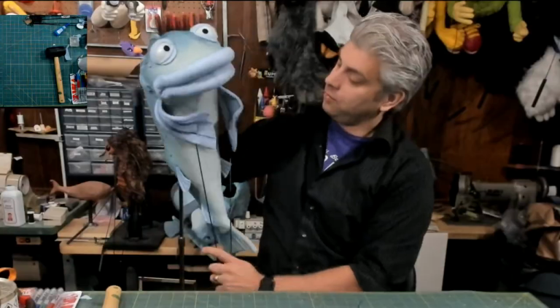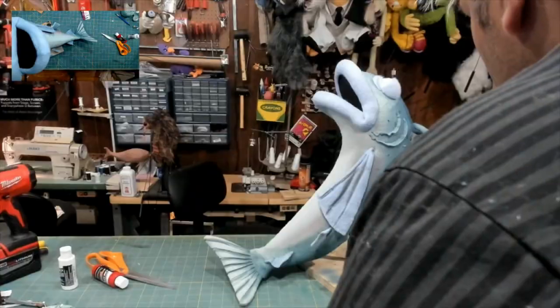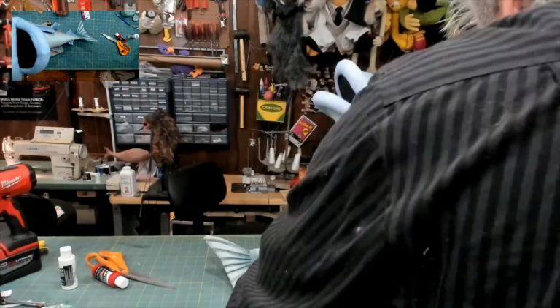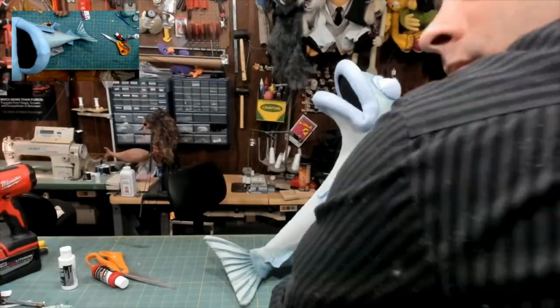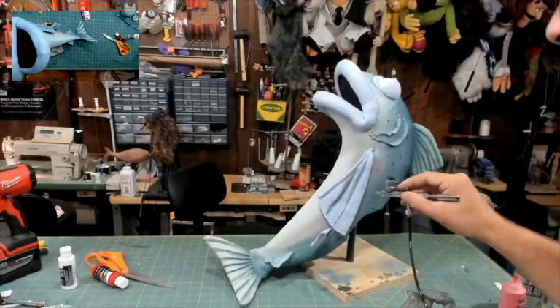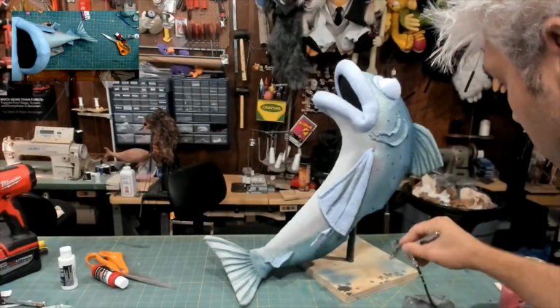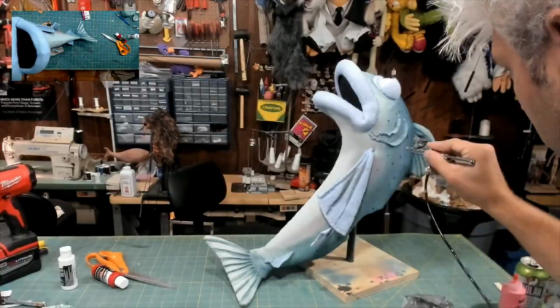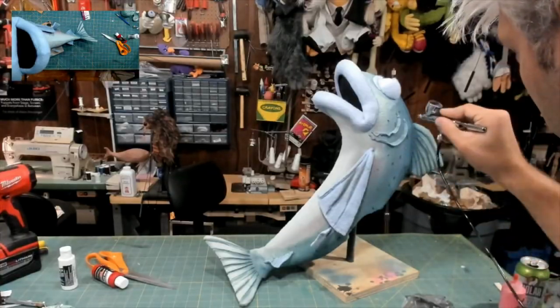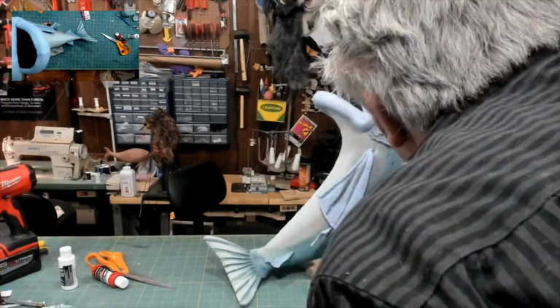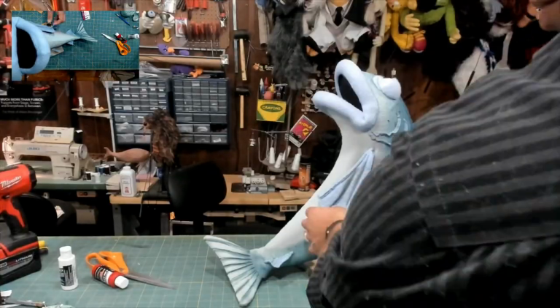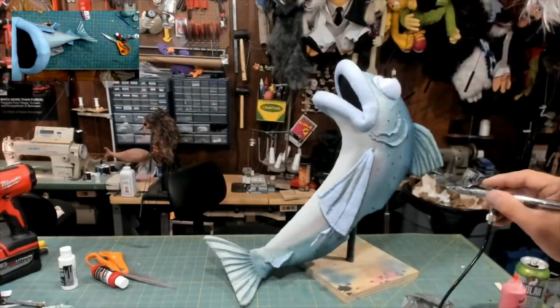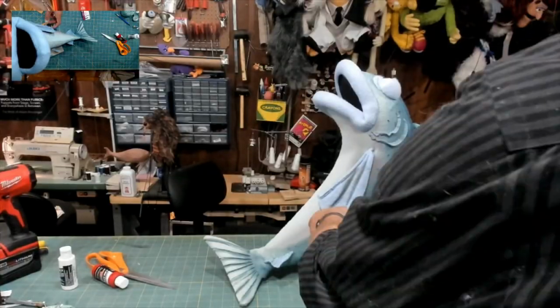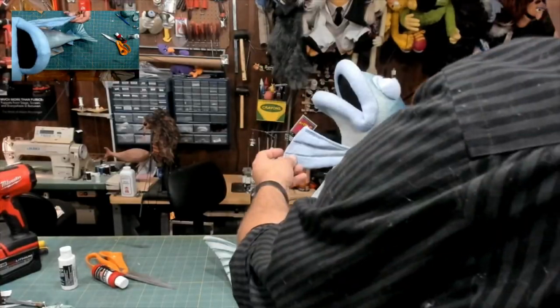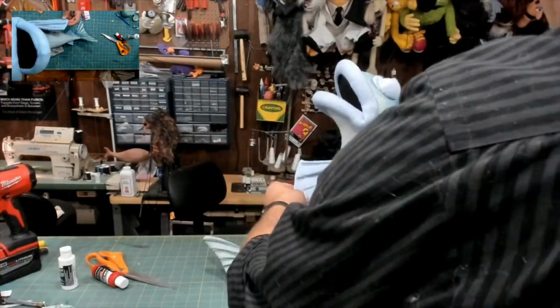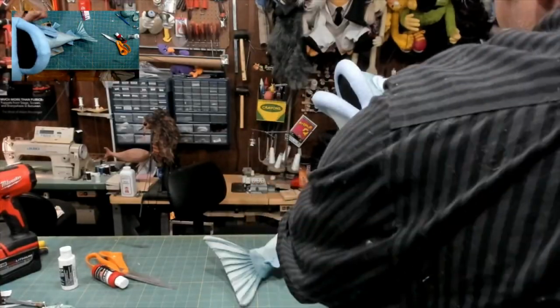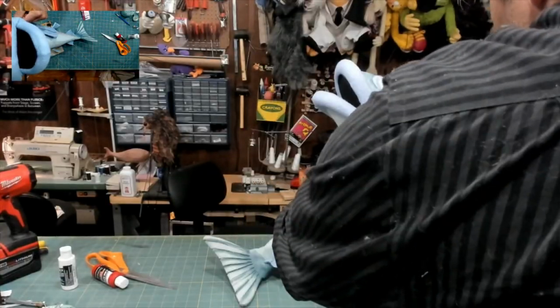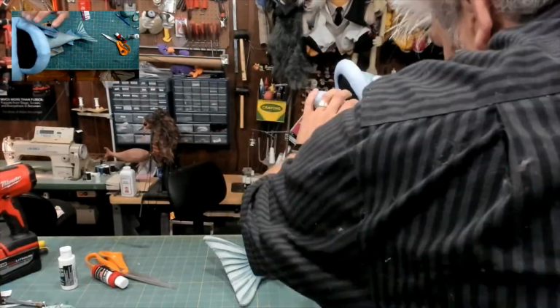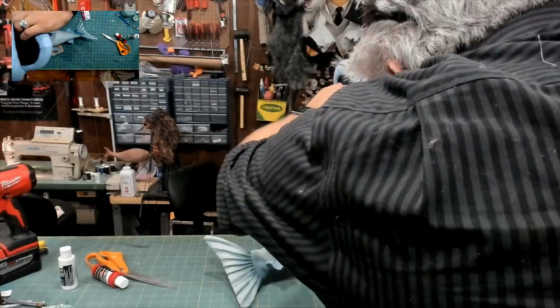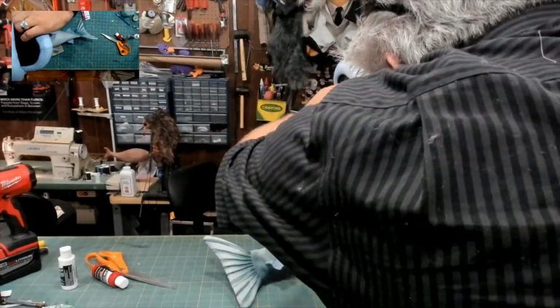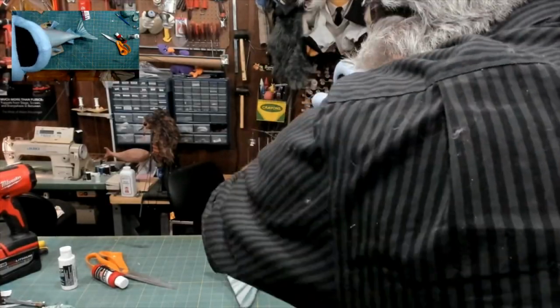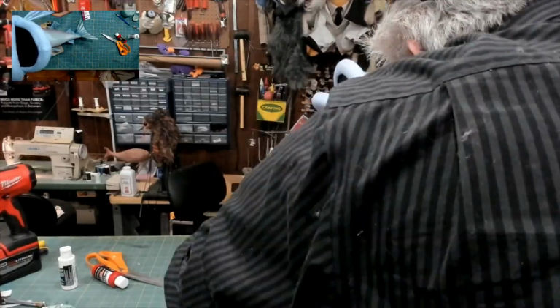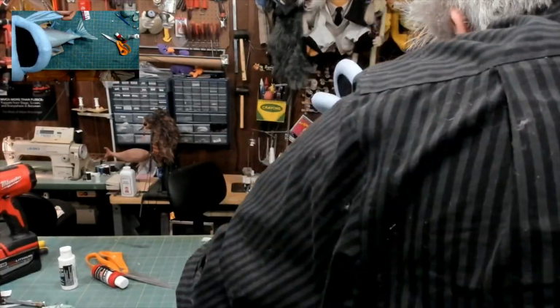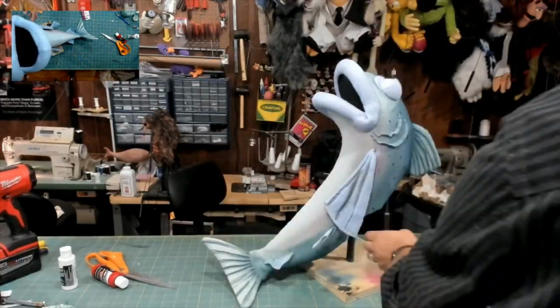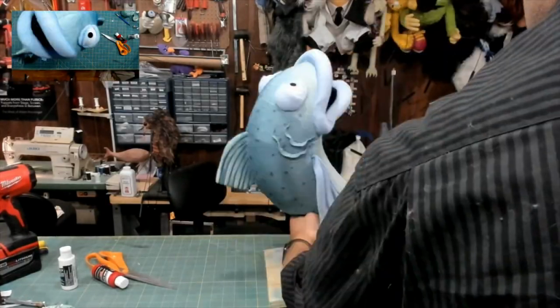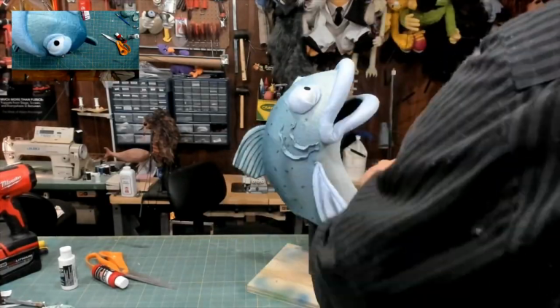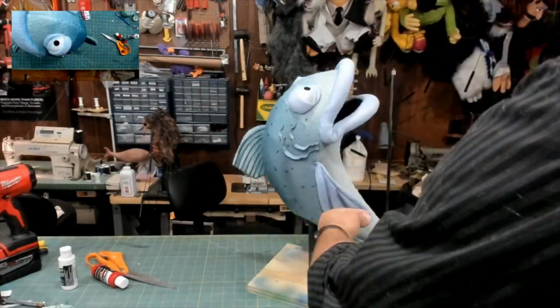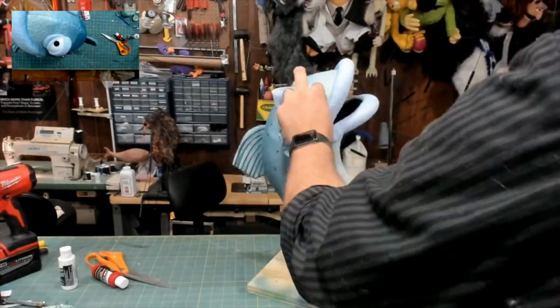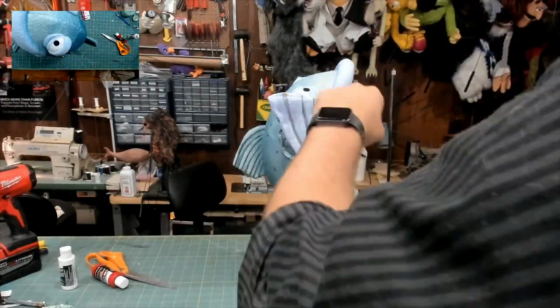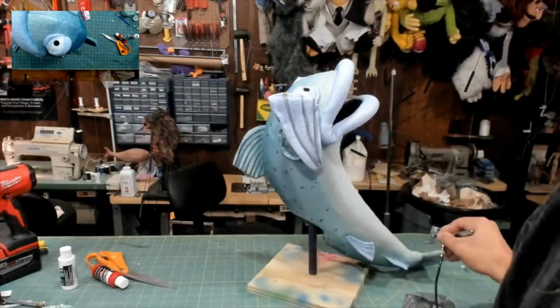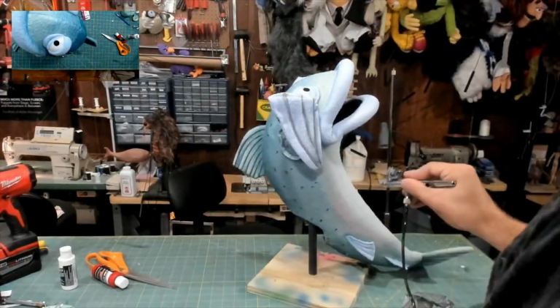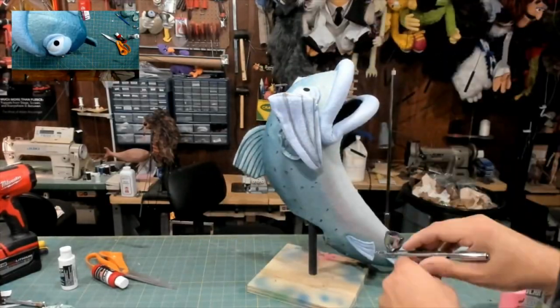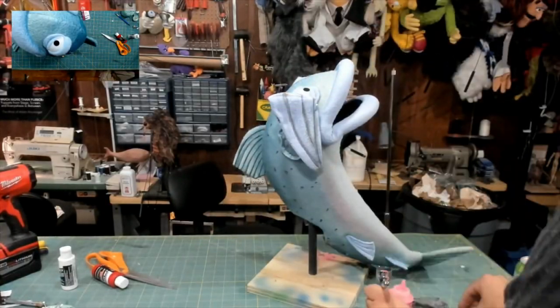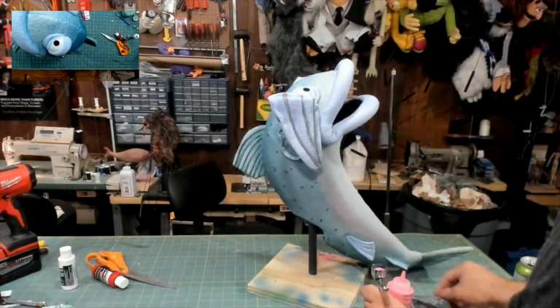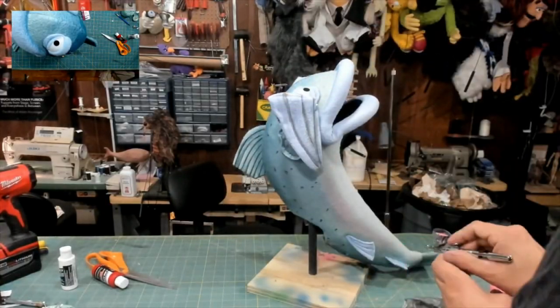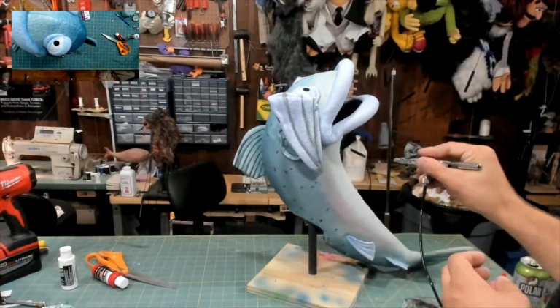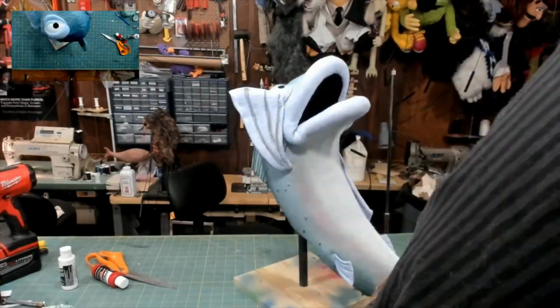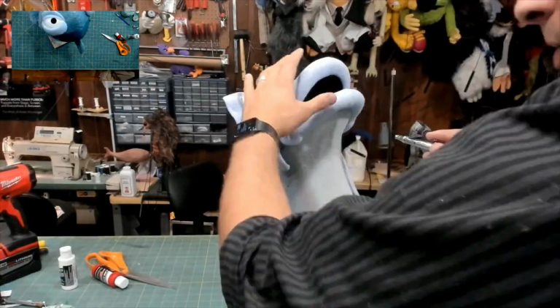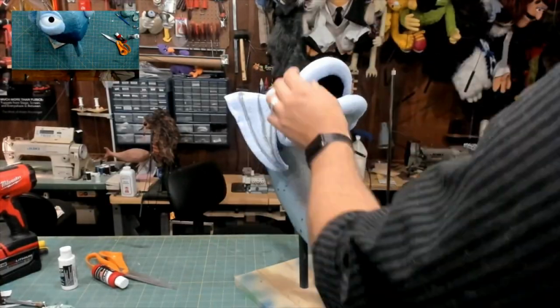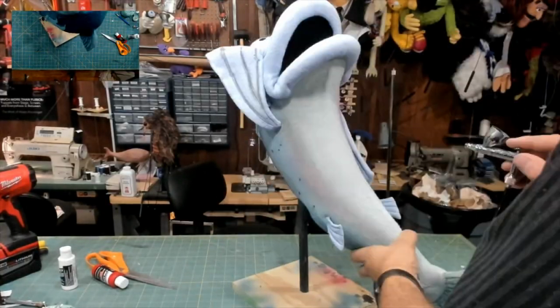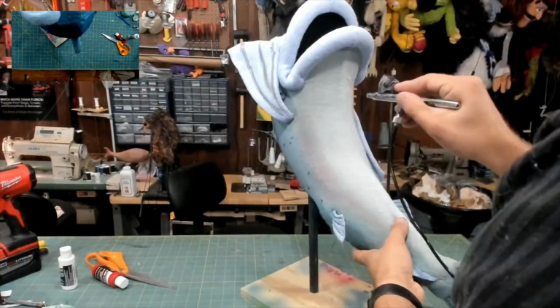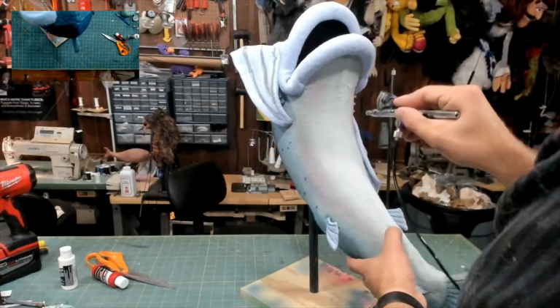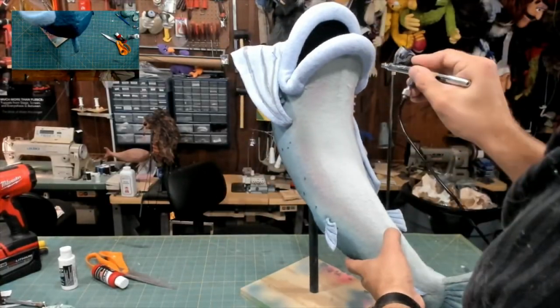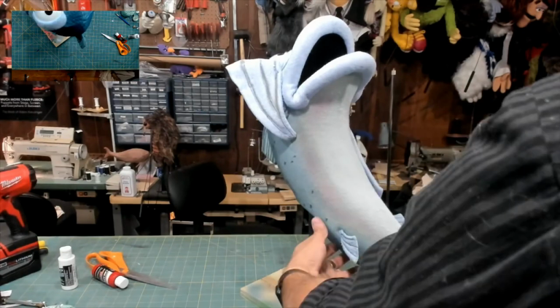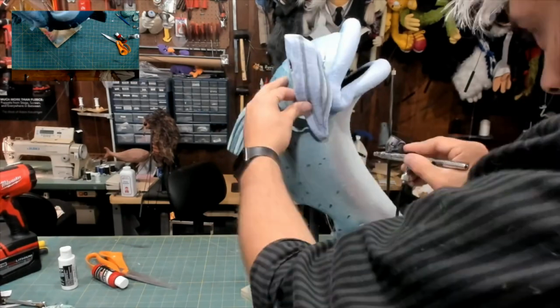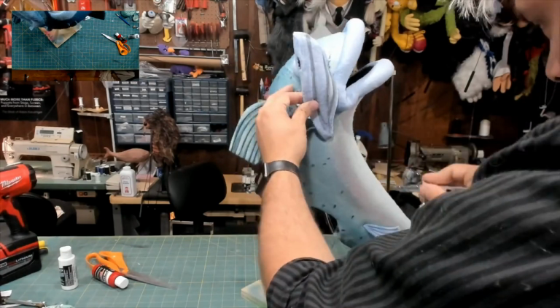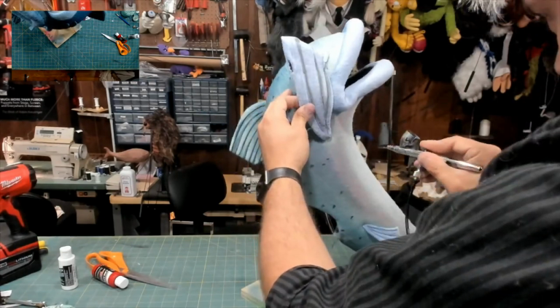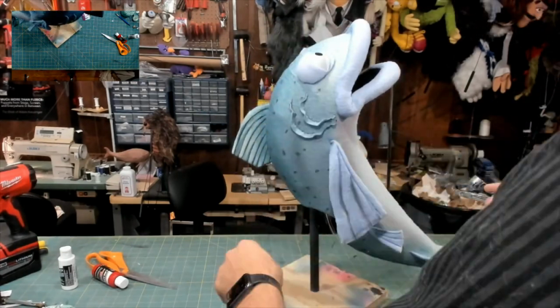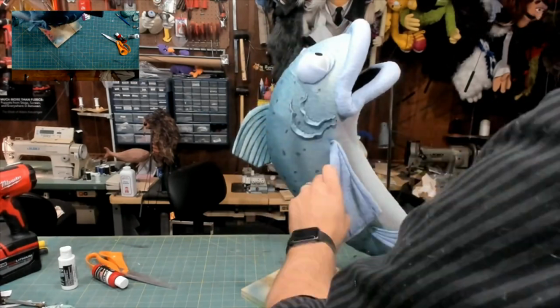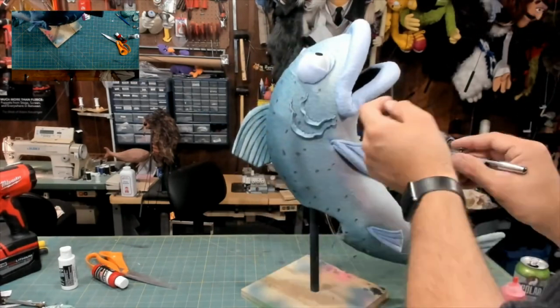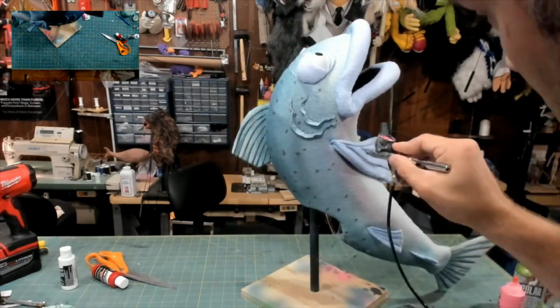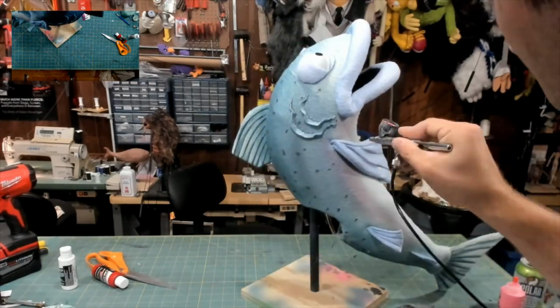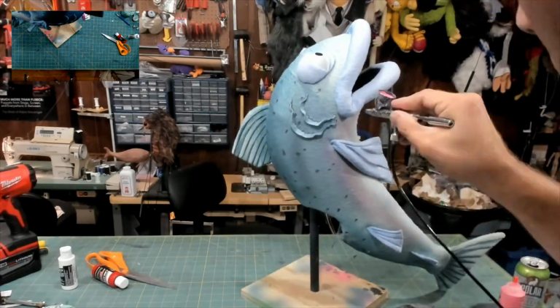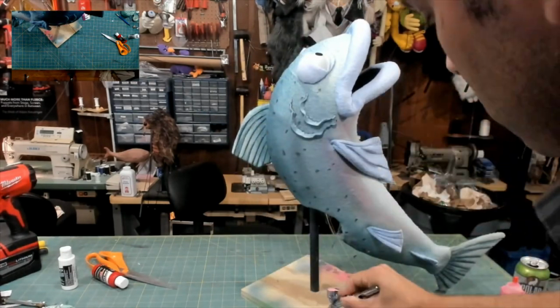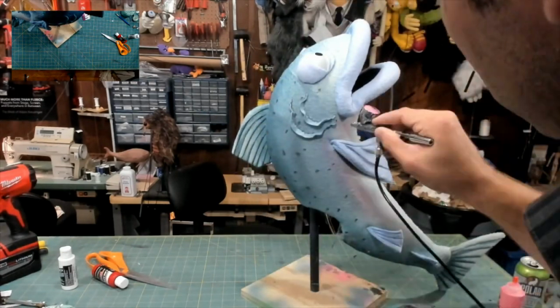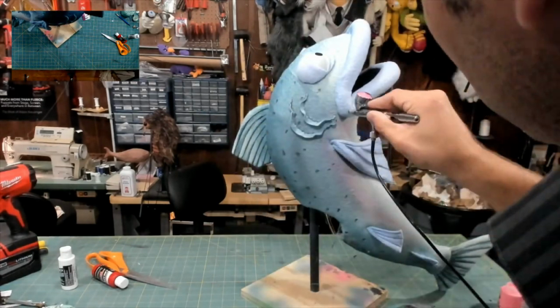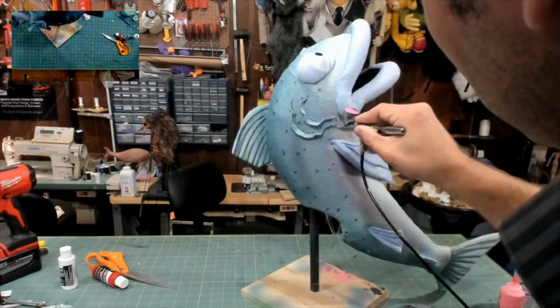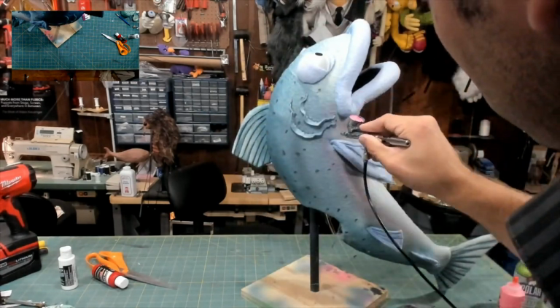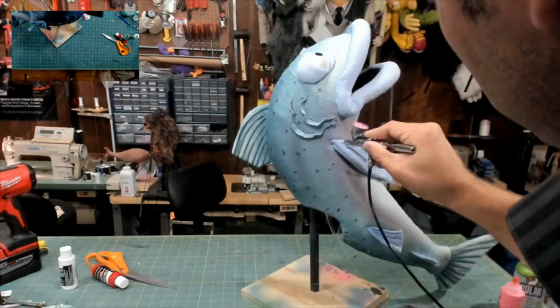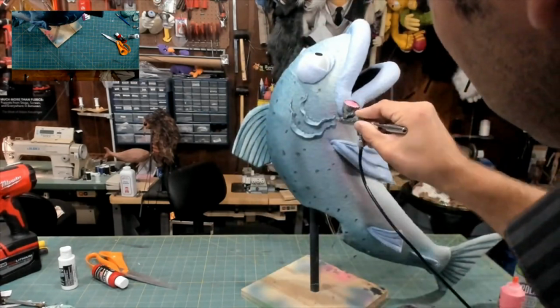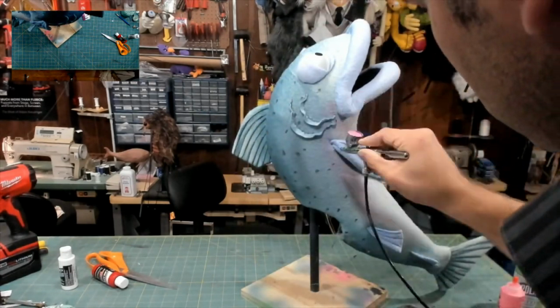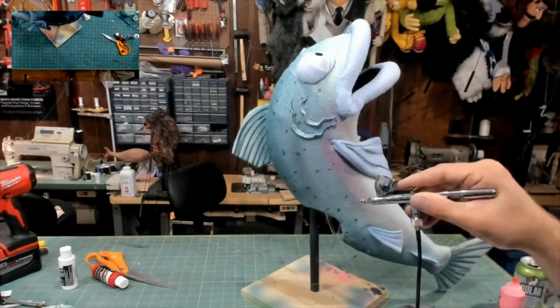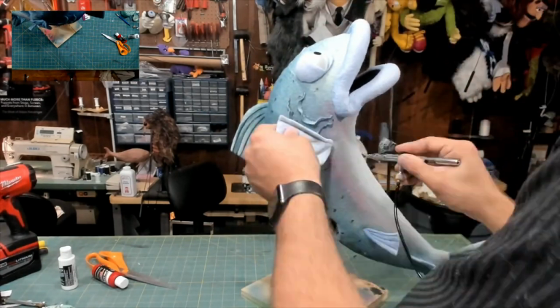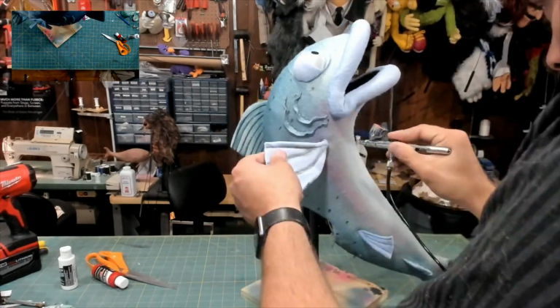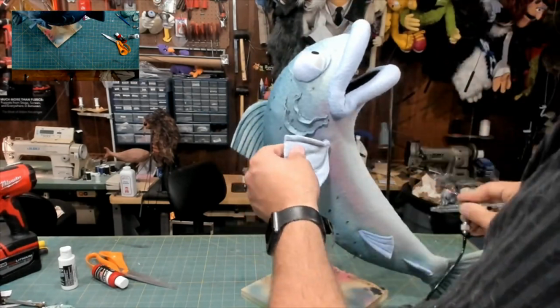At this point I thought it was done, but the client decided they wanted to add some pink to the side to give it more of a salmon look. And here's how it all turned out.